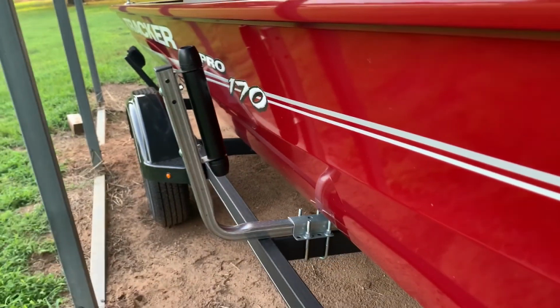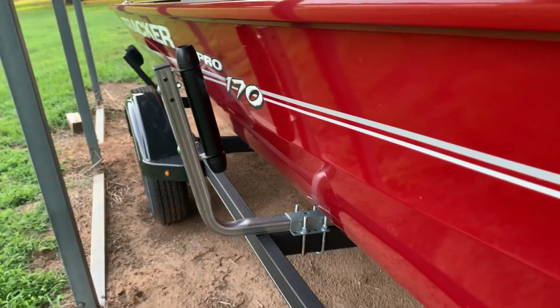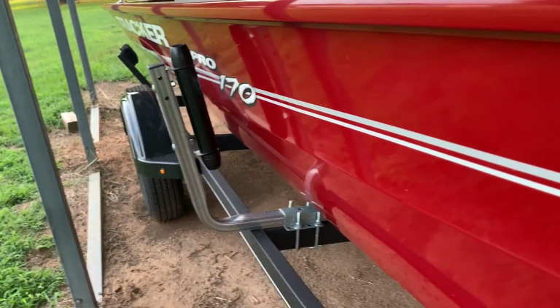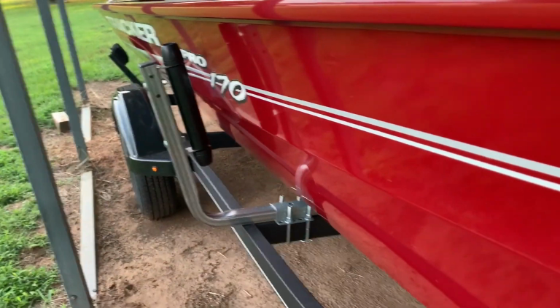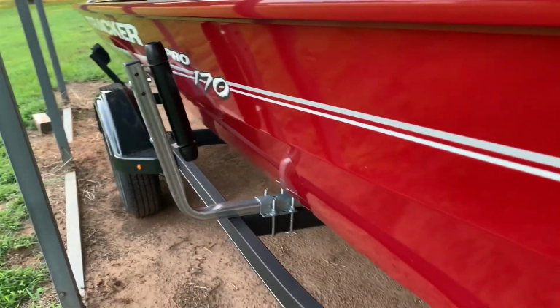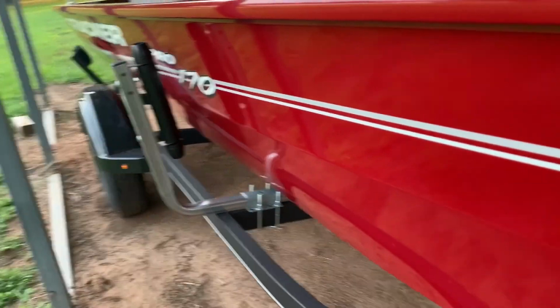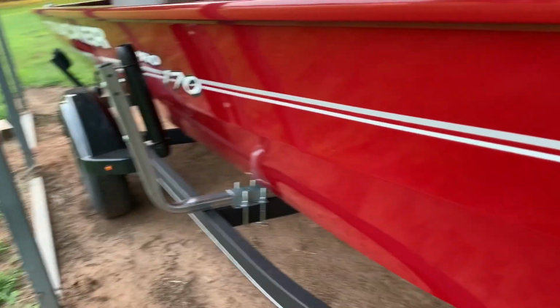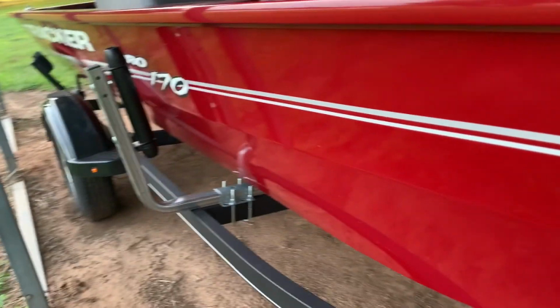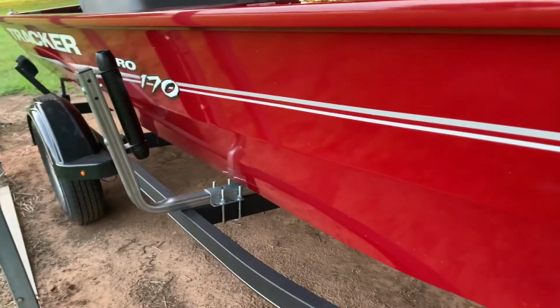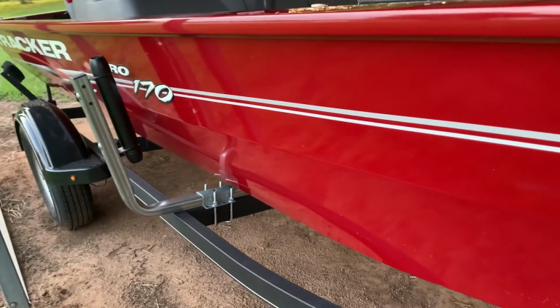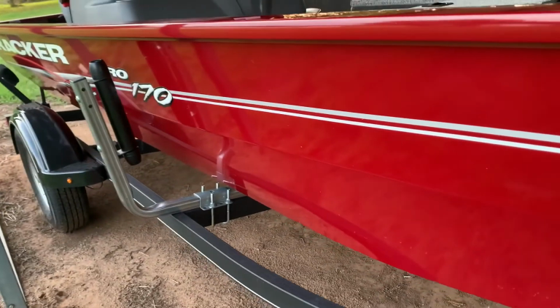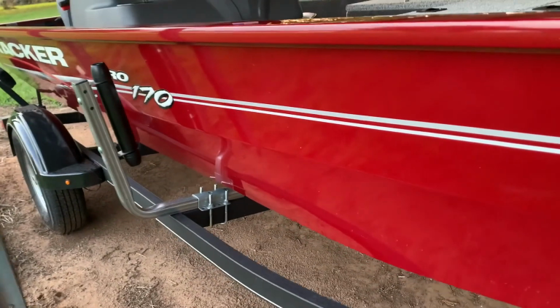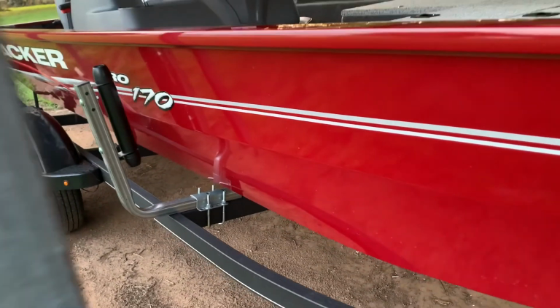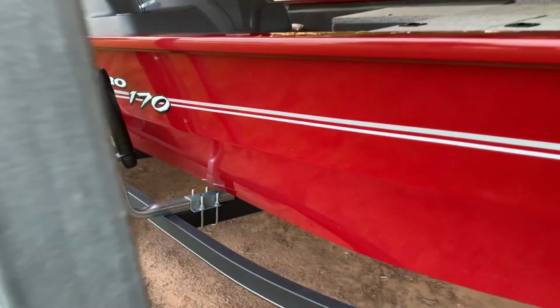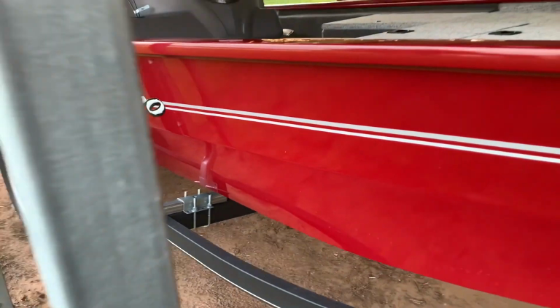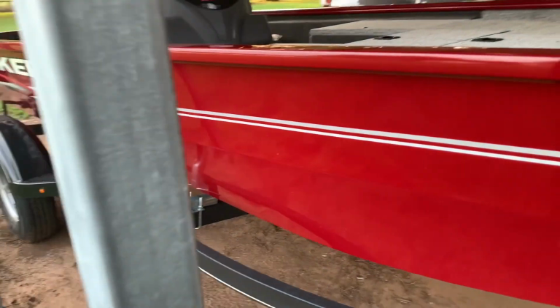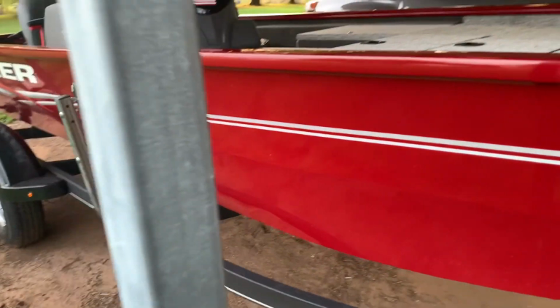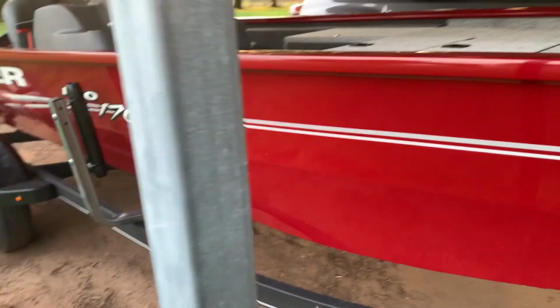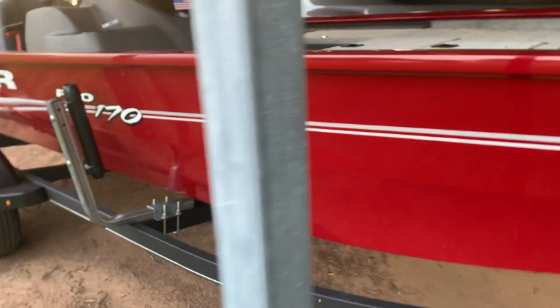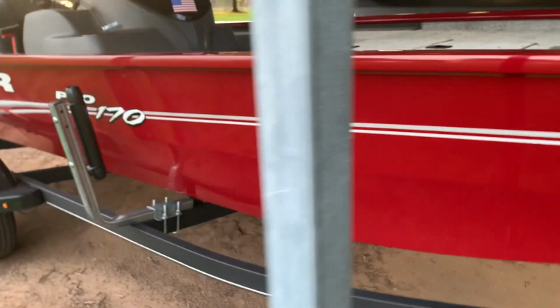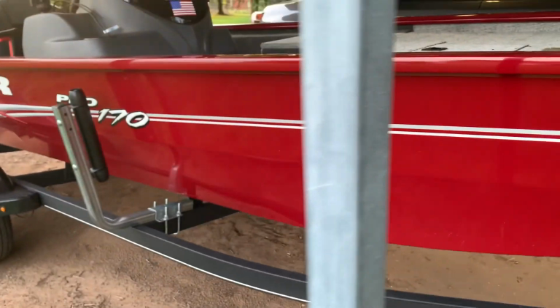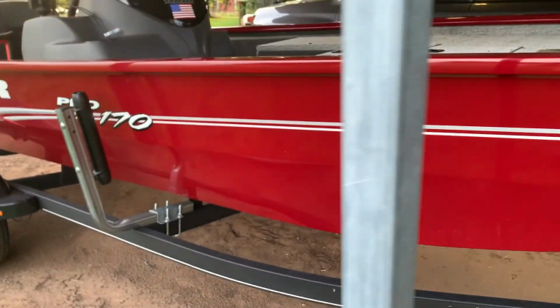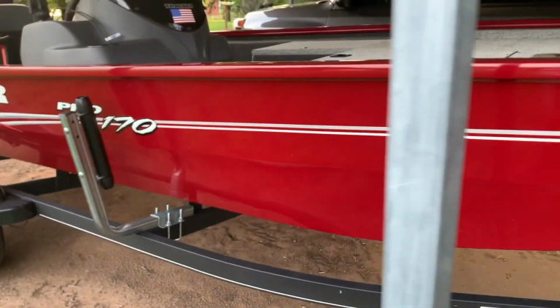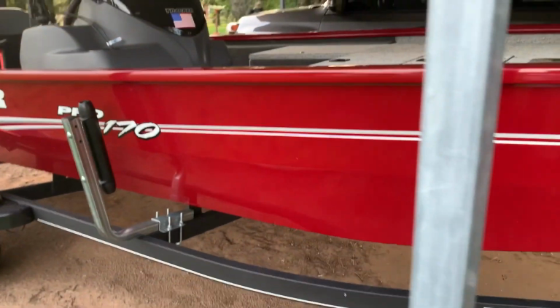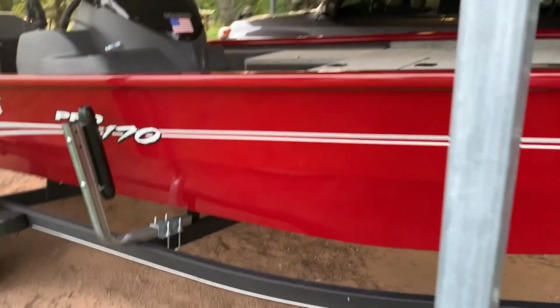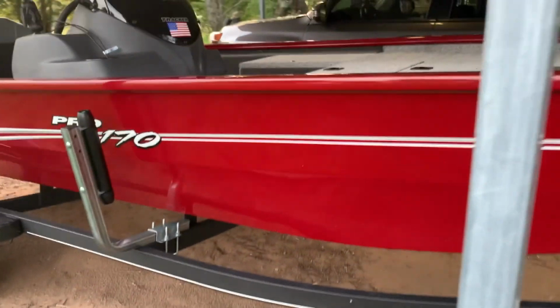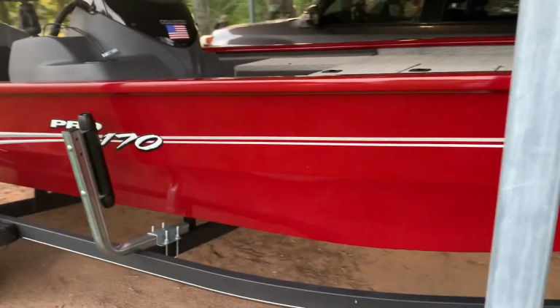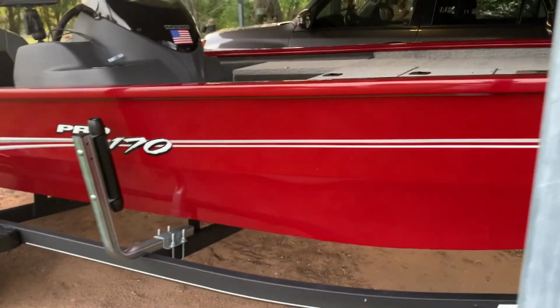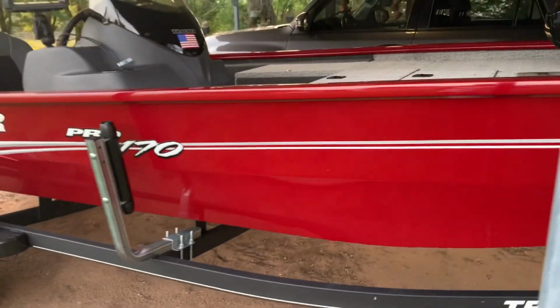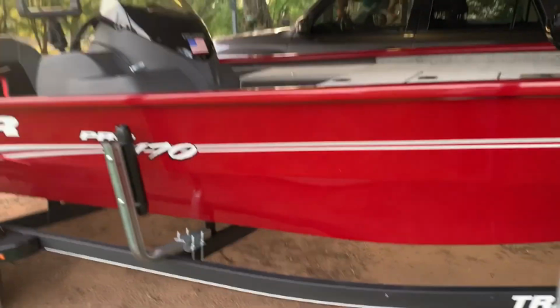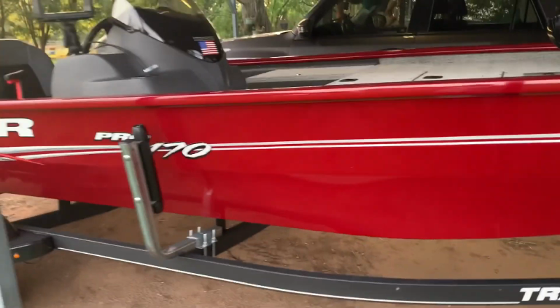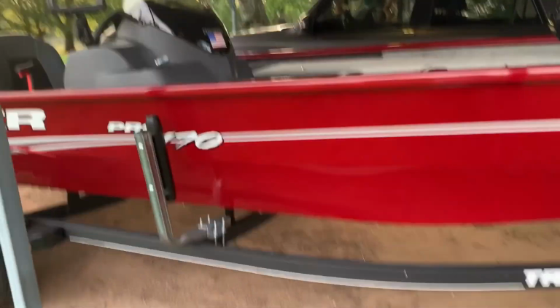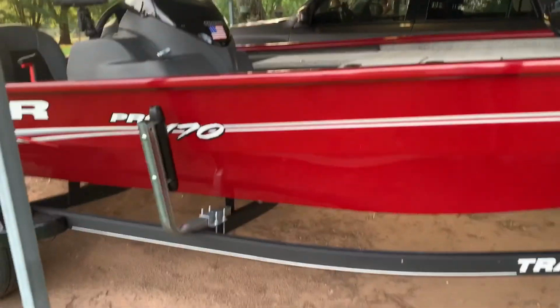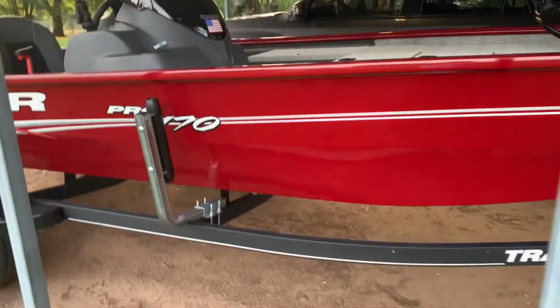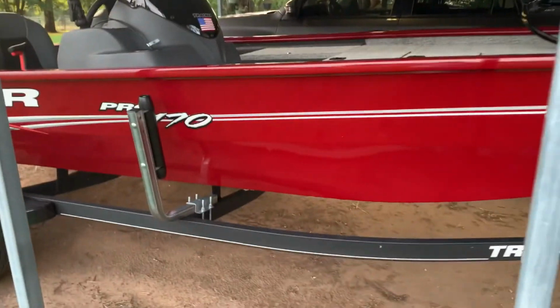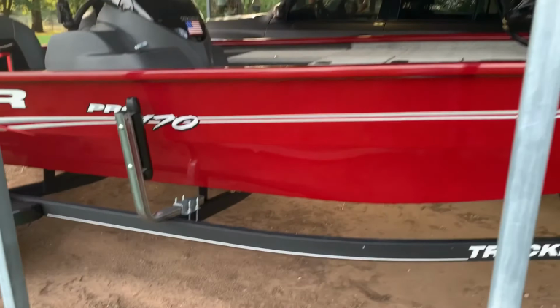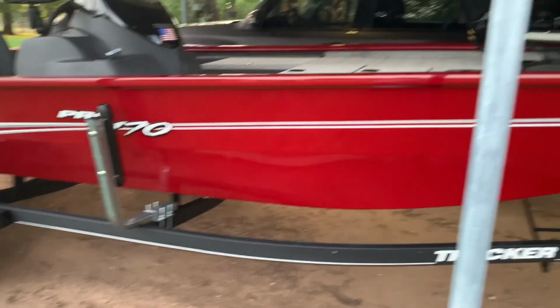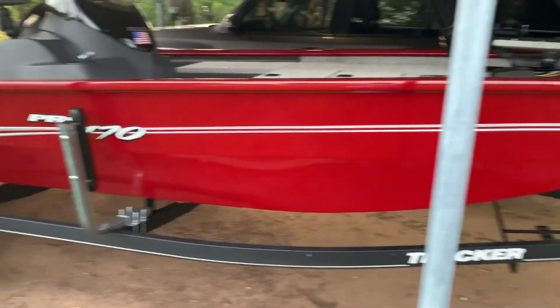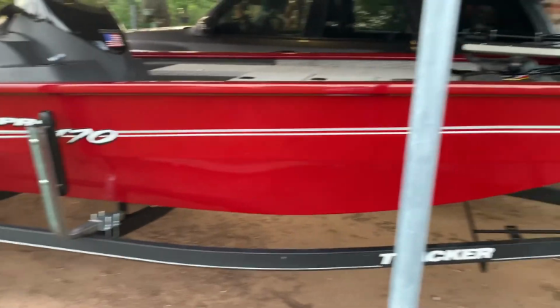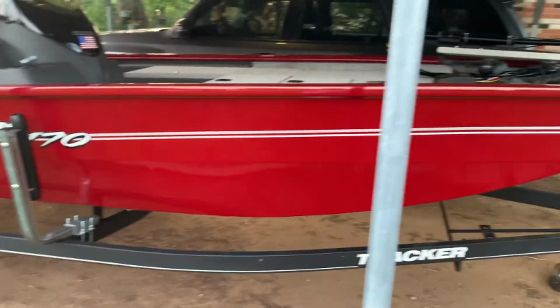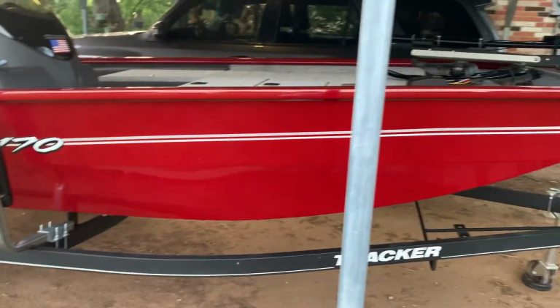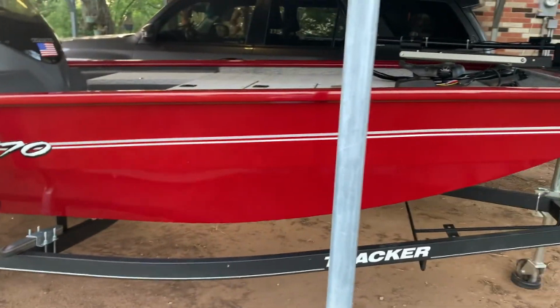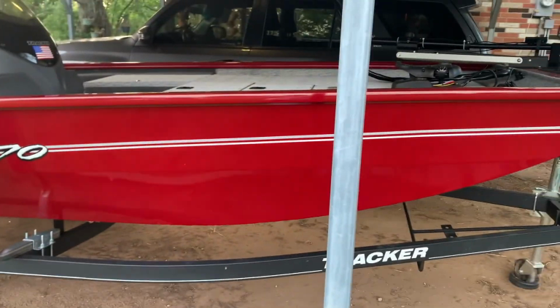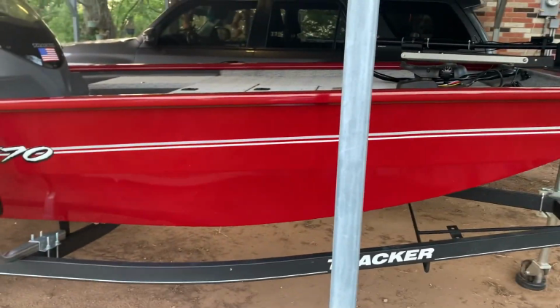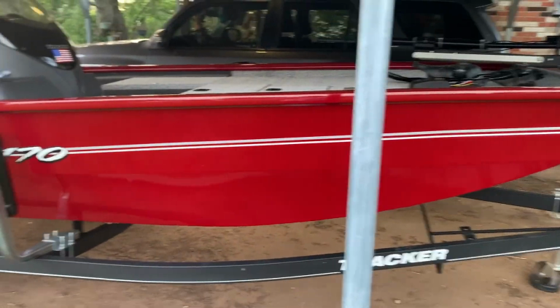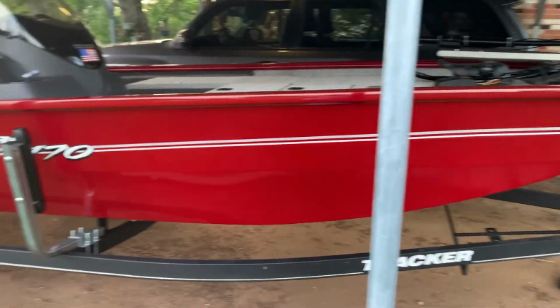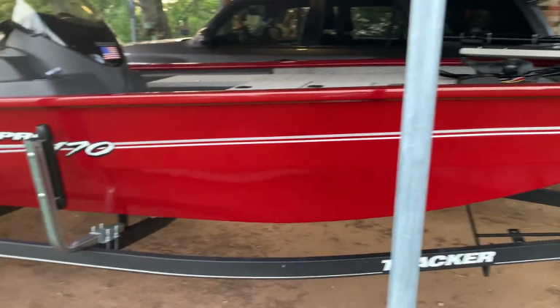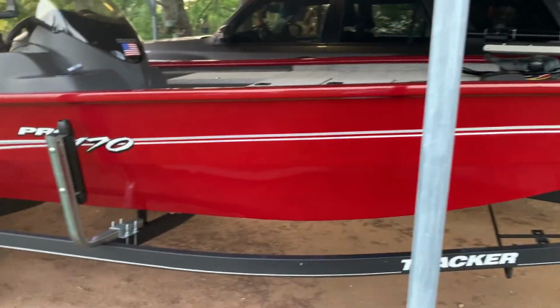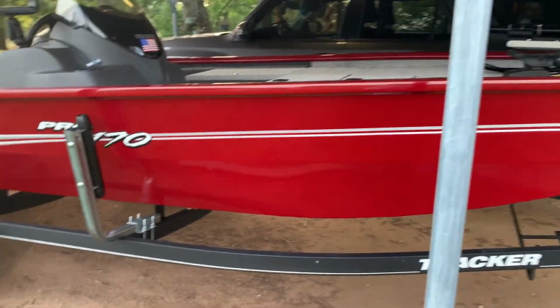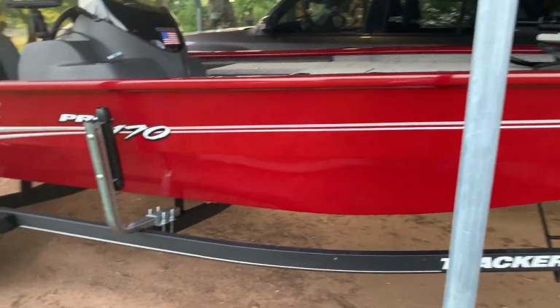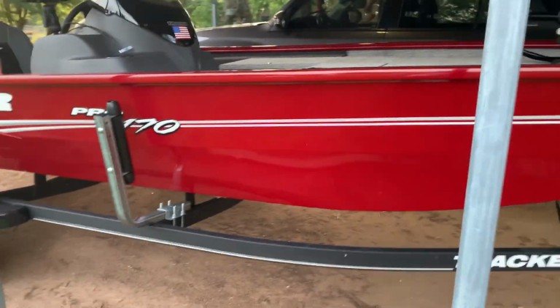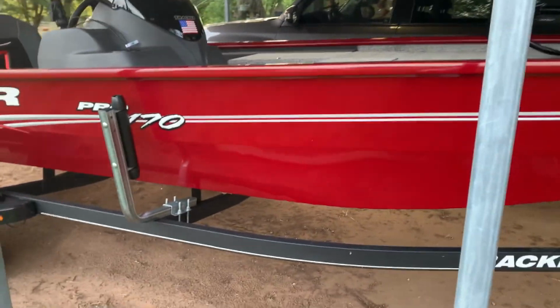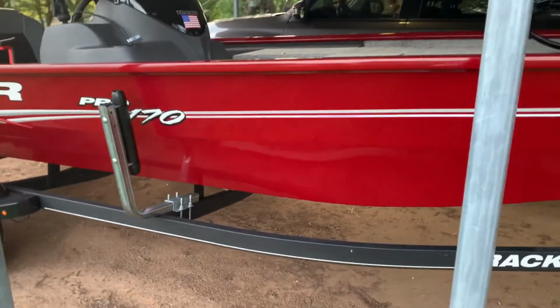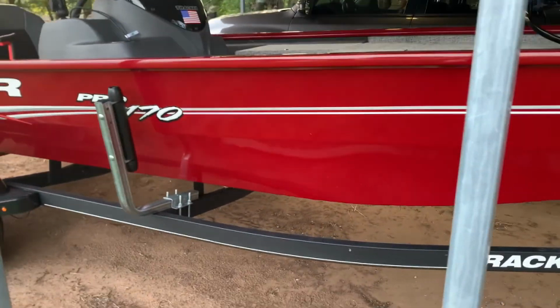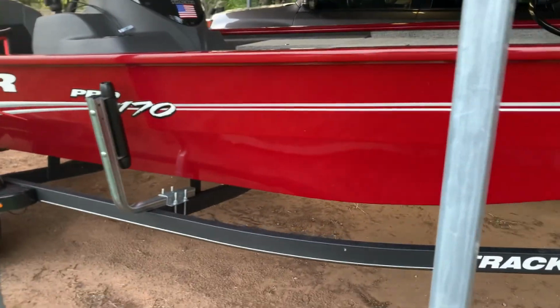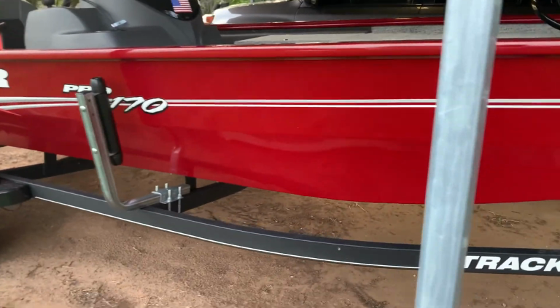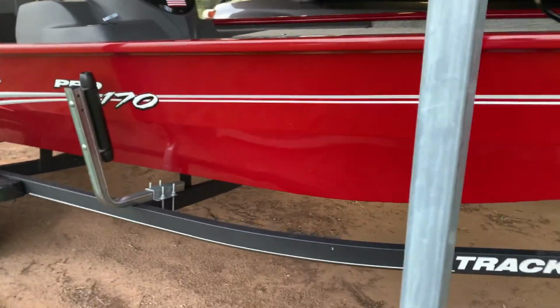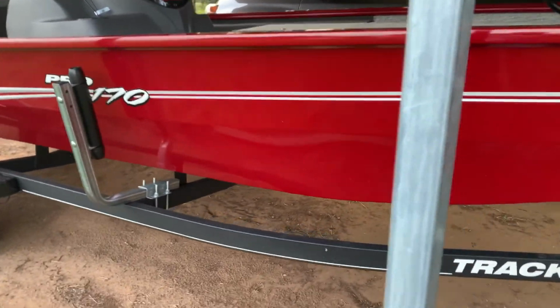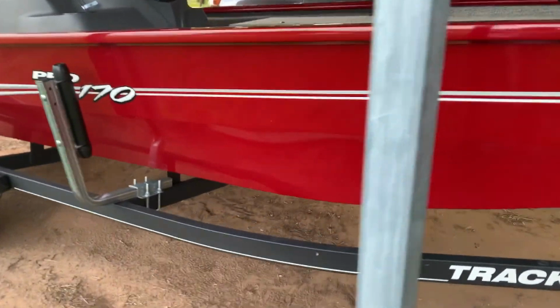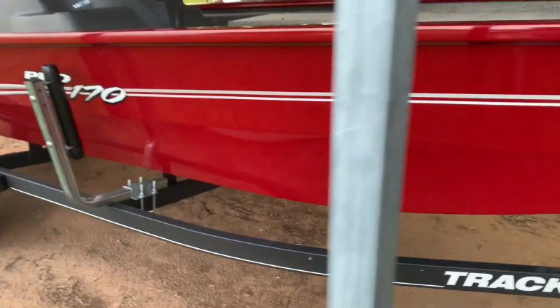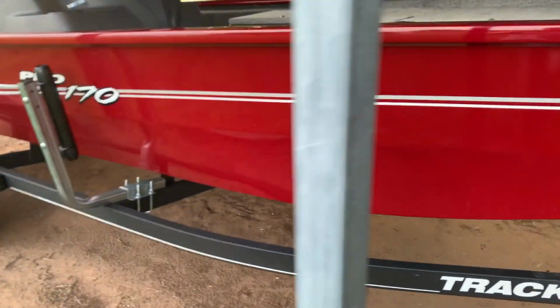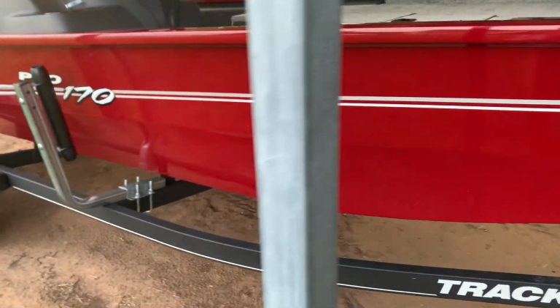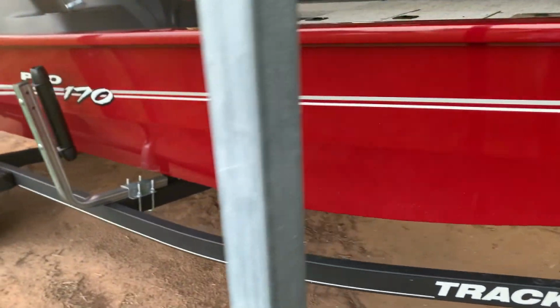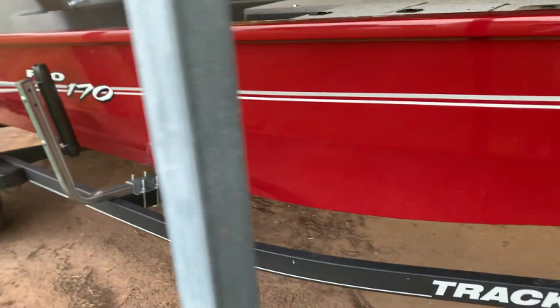I added the C.E. Smith rollers — I think I did a video on that — makes it real easy to get it back on the trailer.